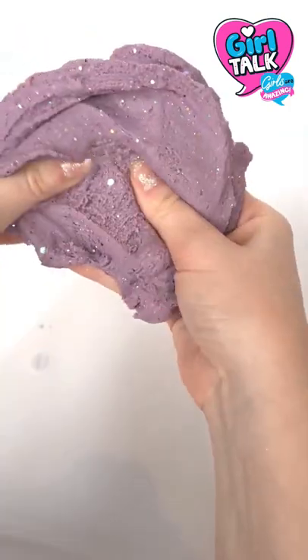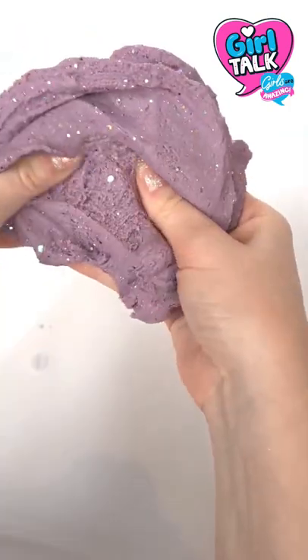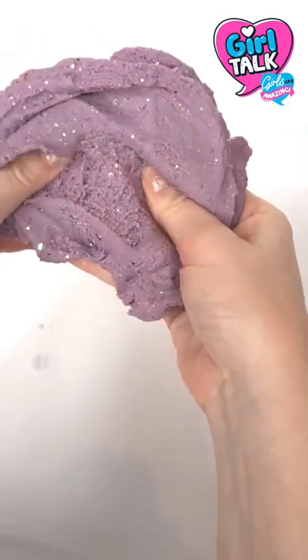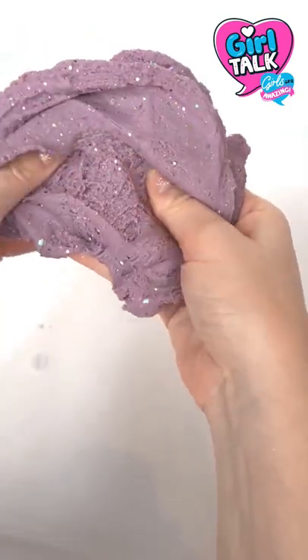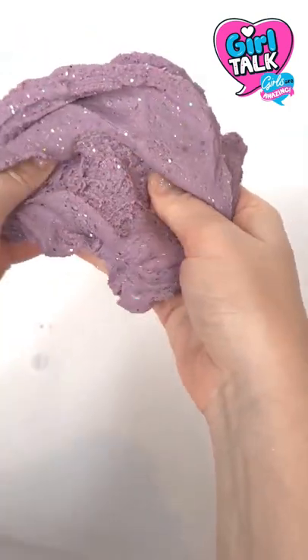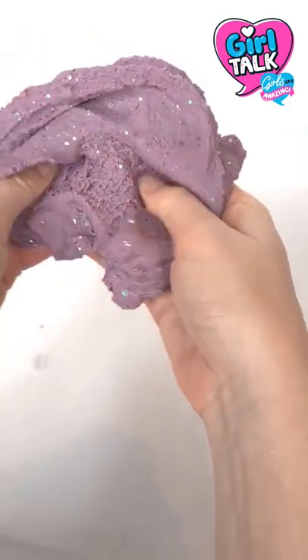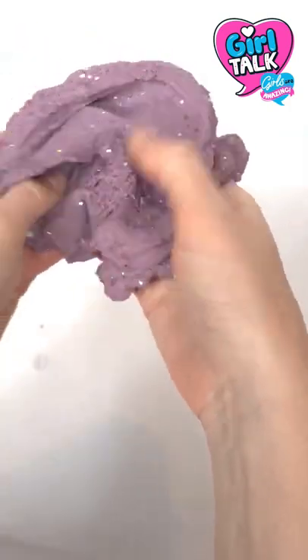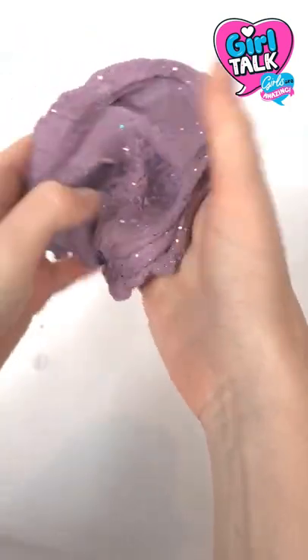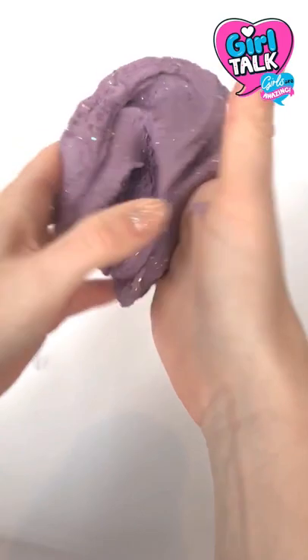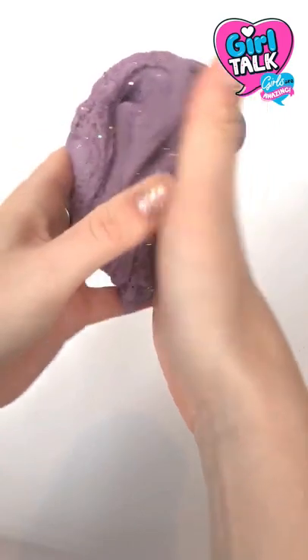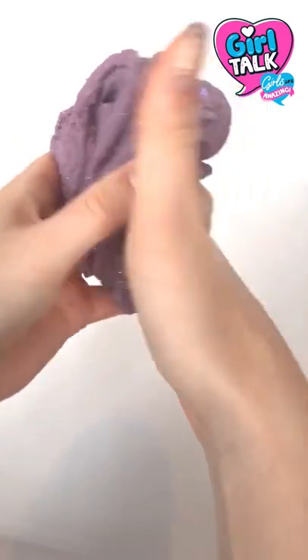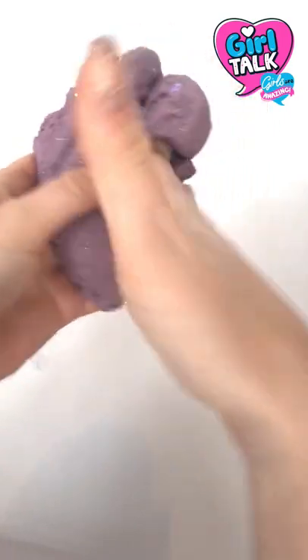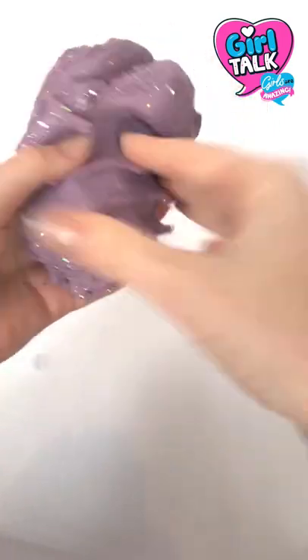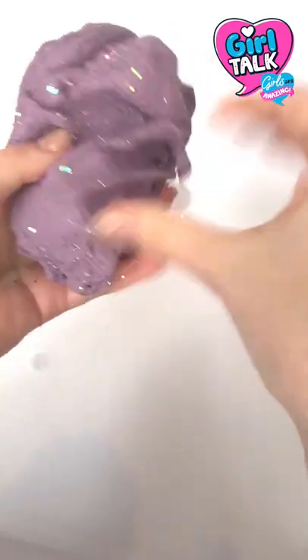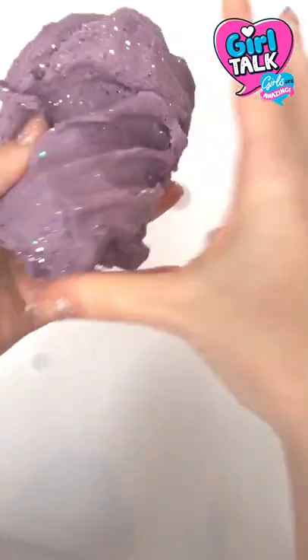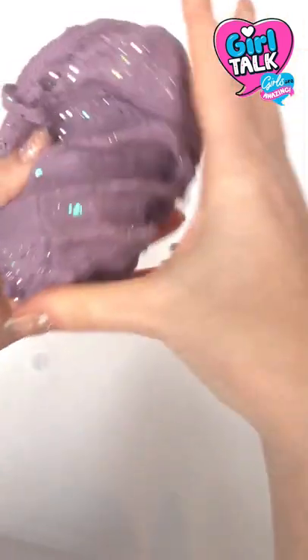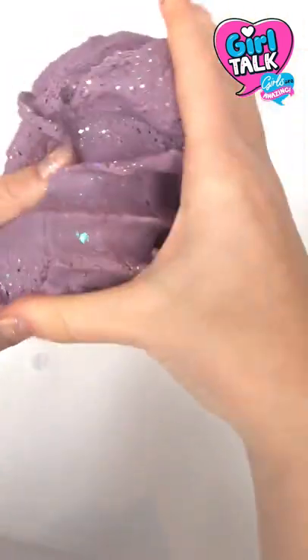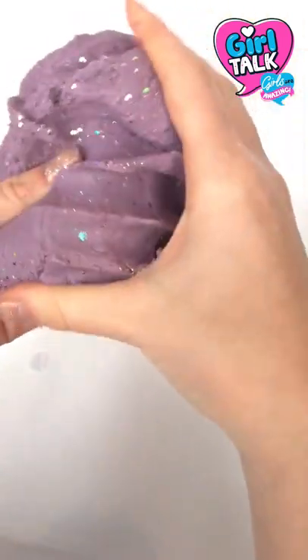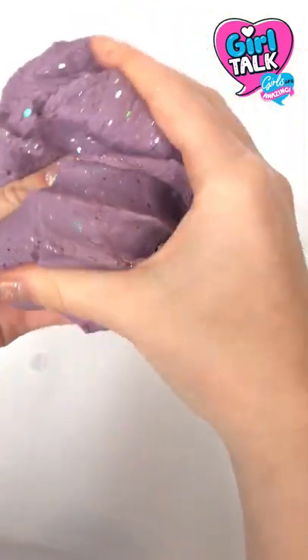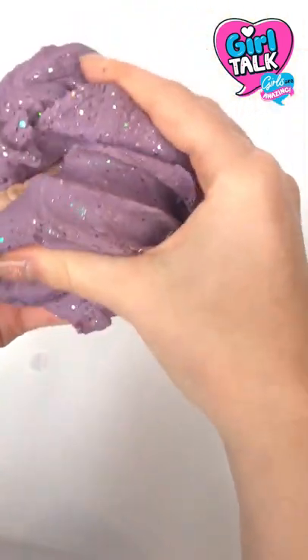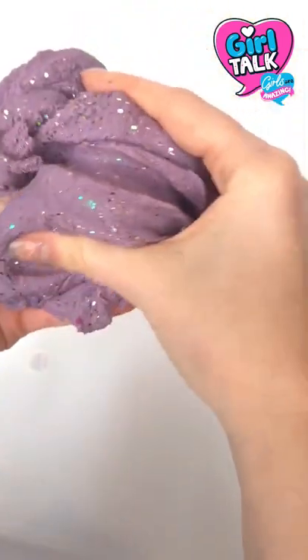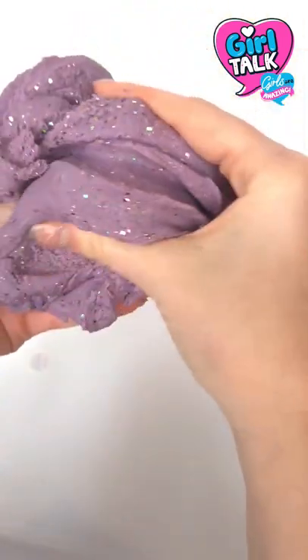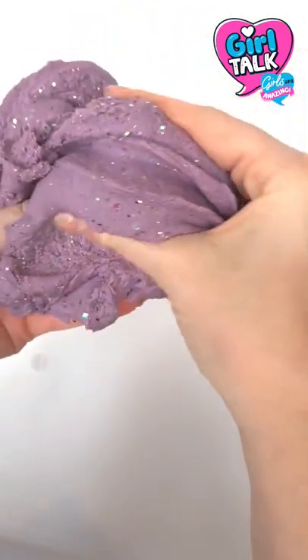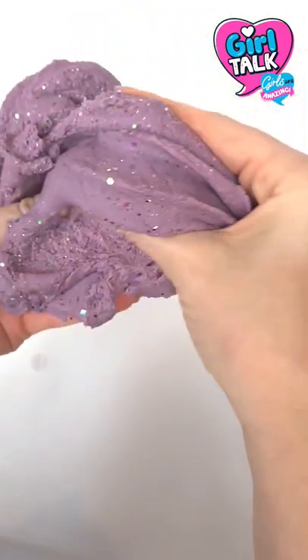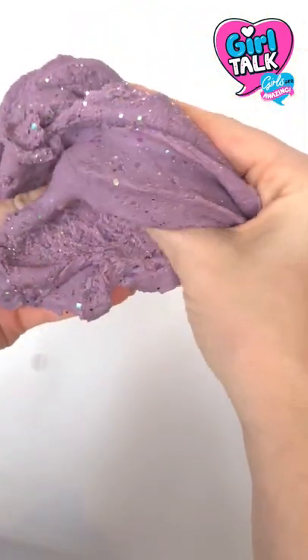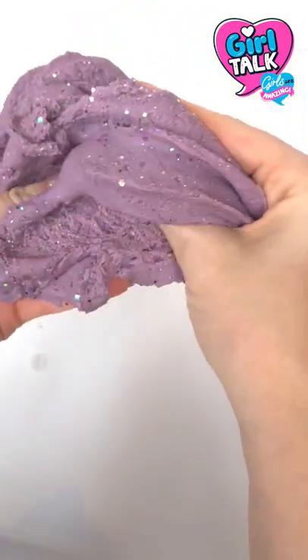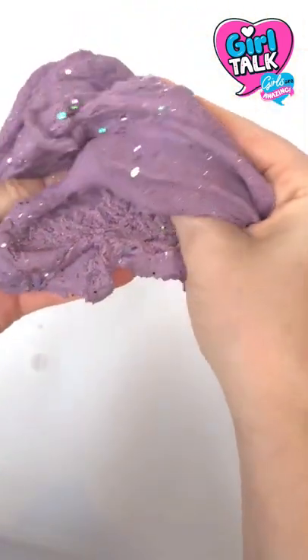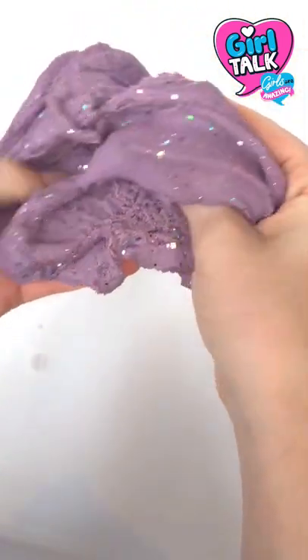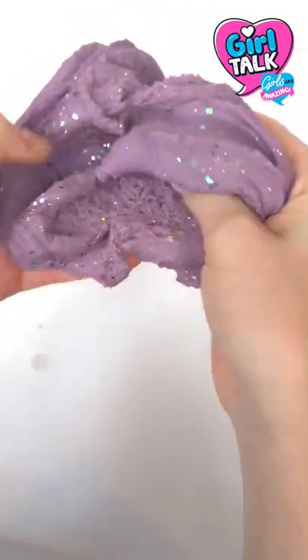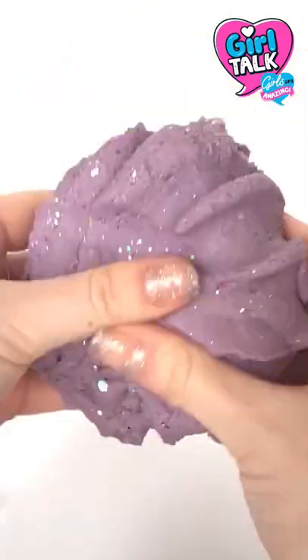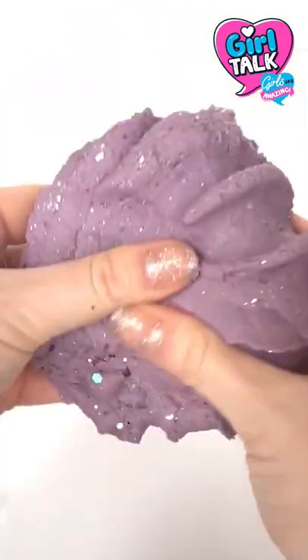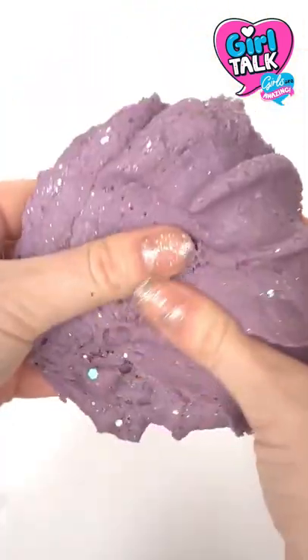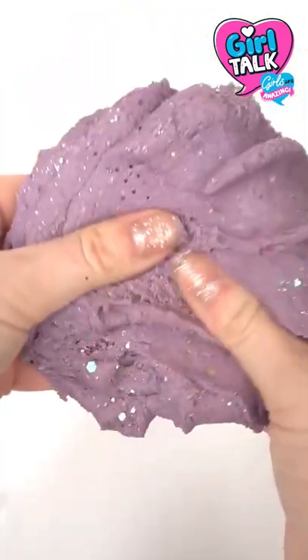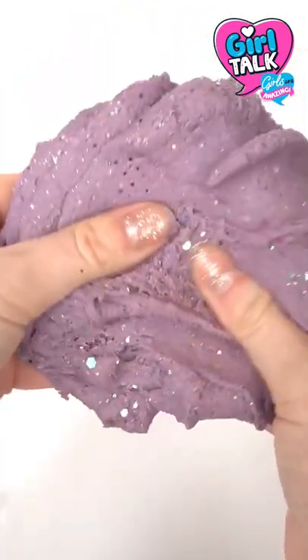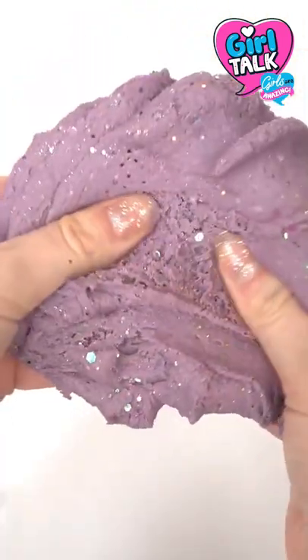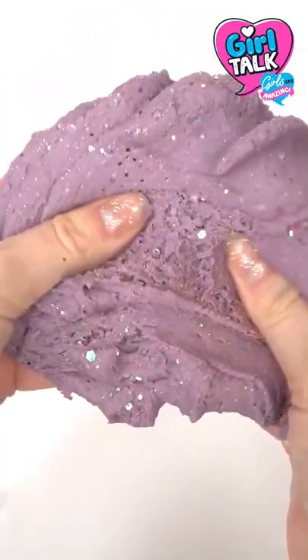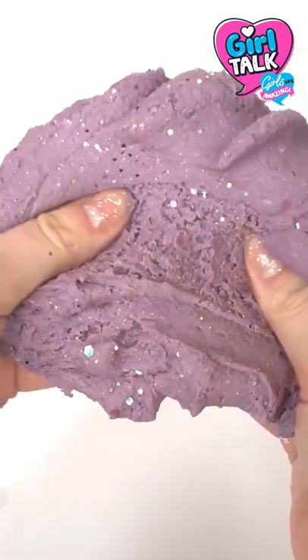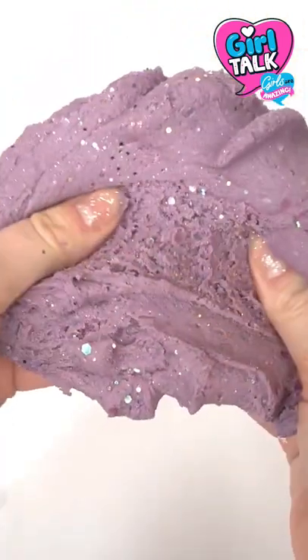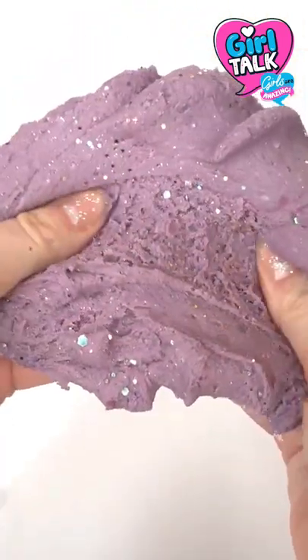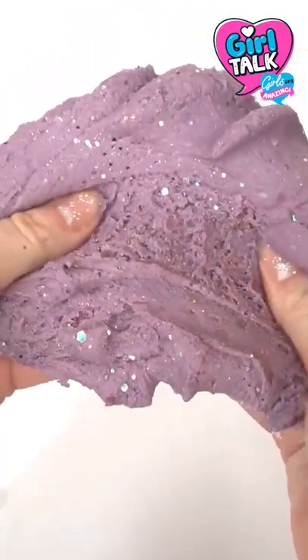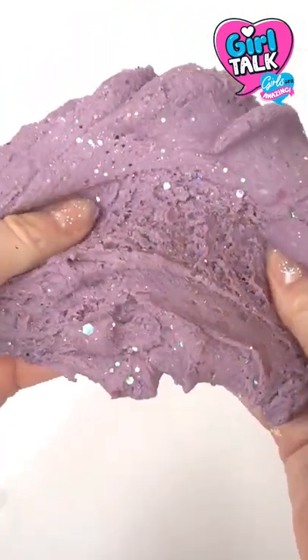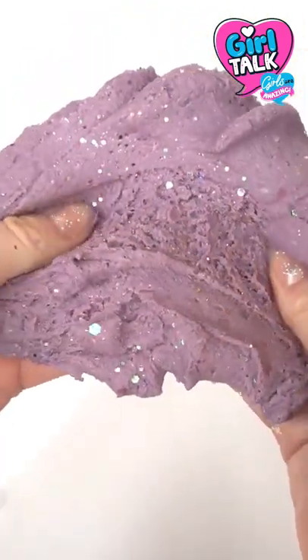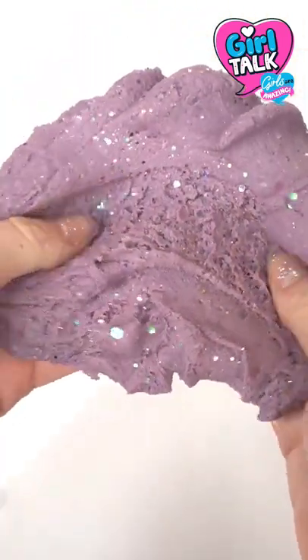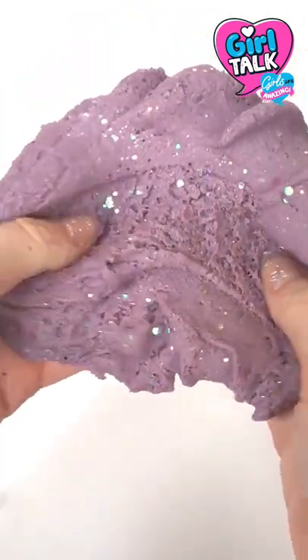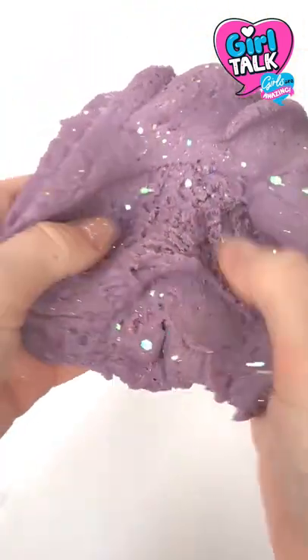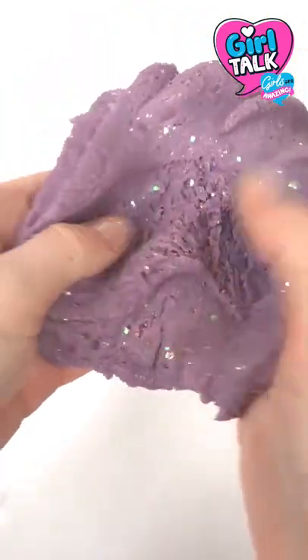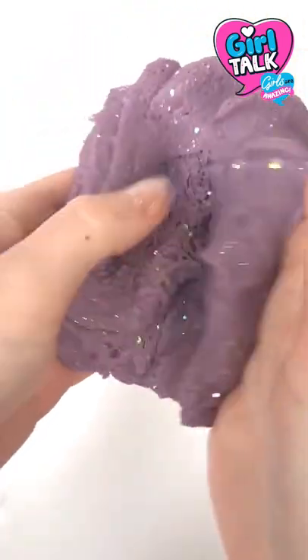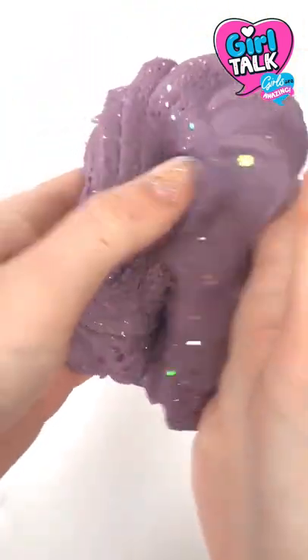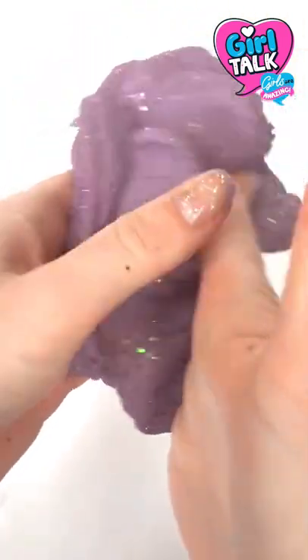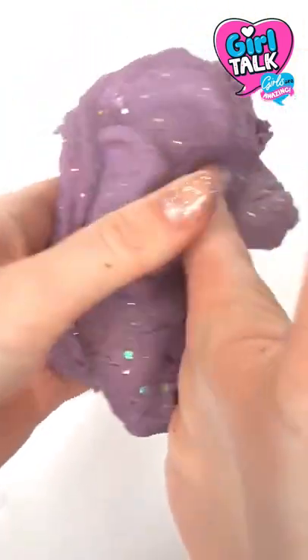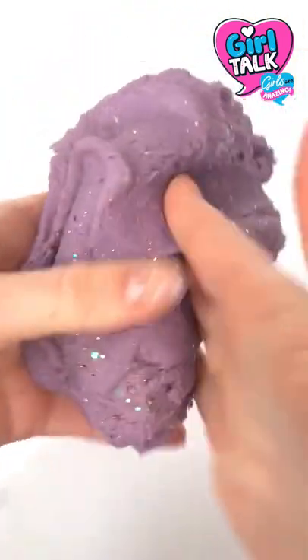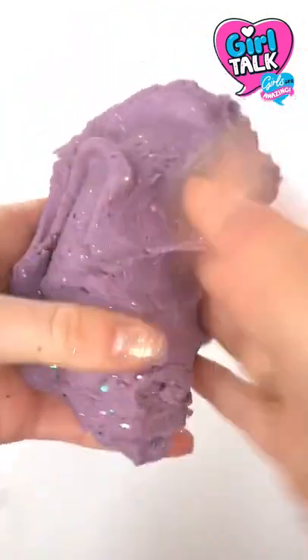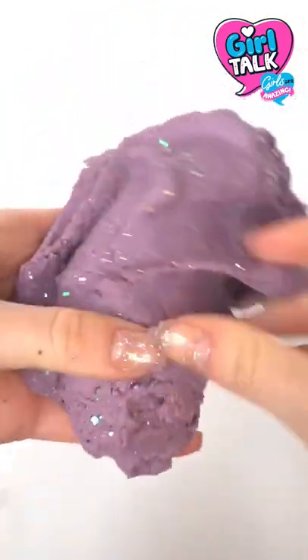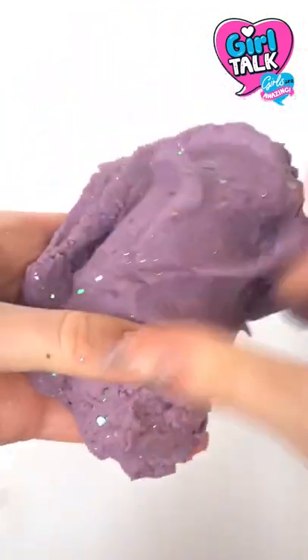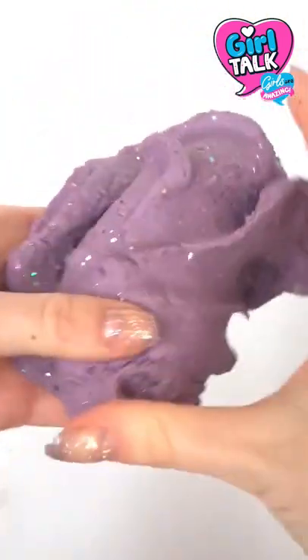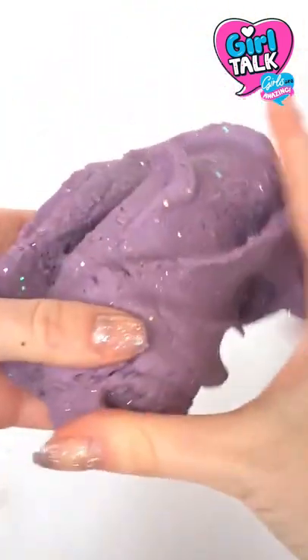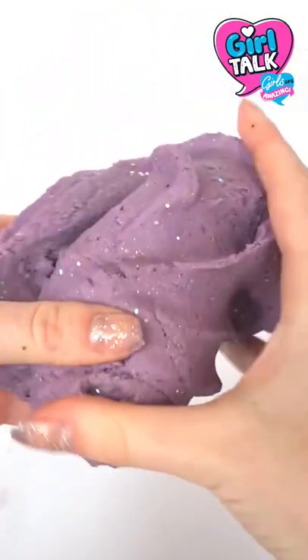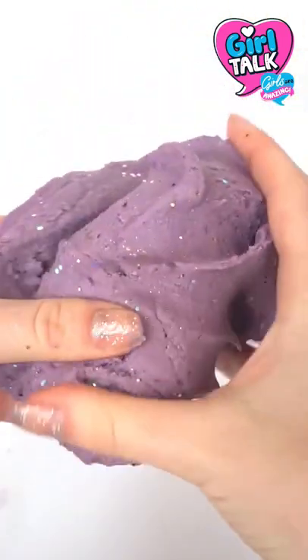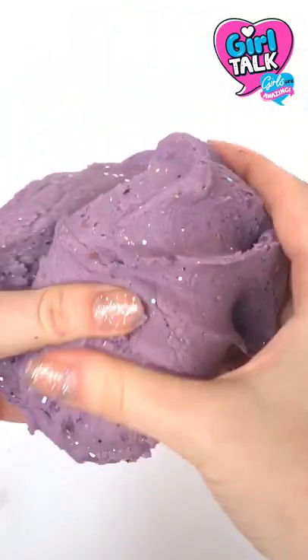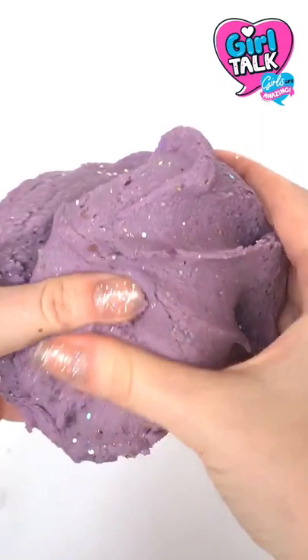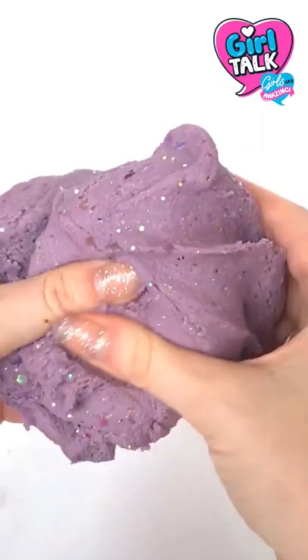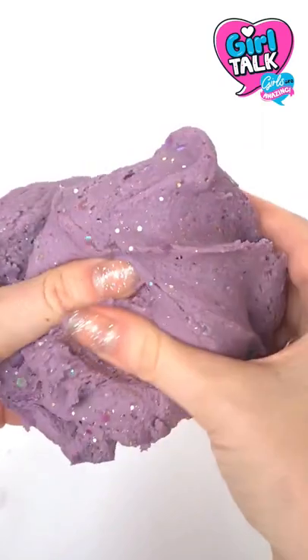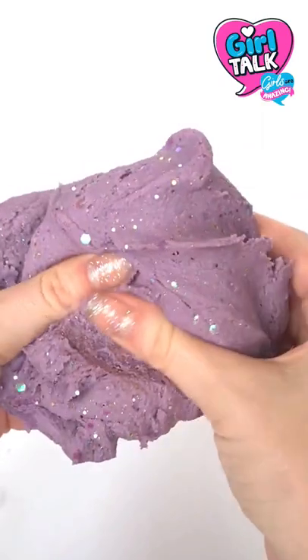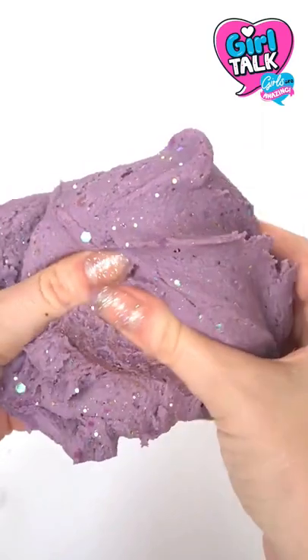Now you have a soft, smooth, glittery dough — perfect for squishing away your stresses. Enjoy!